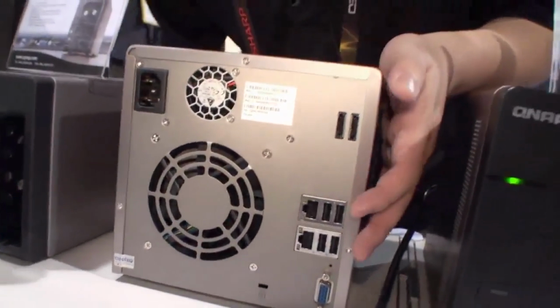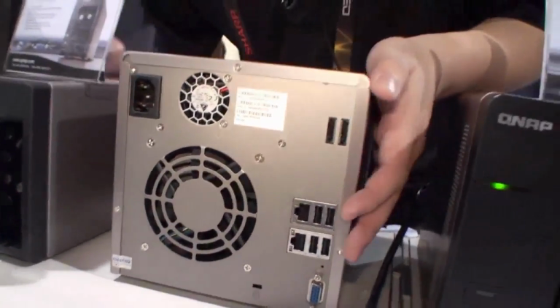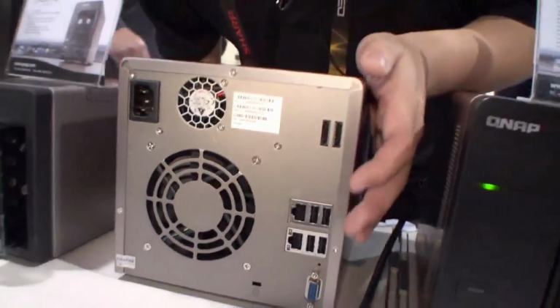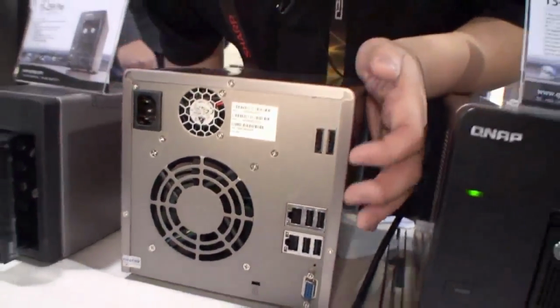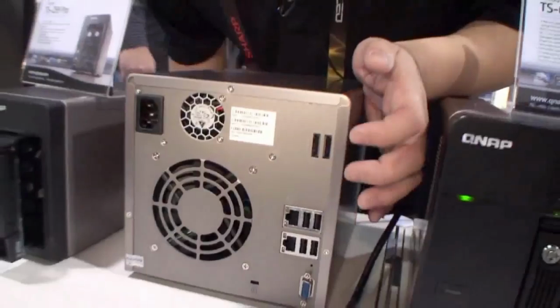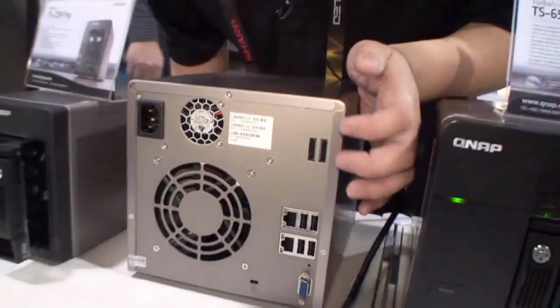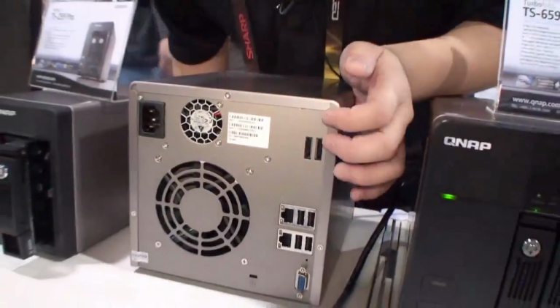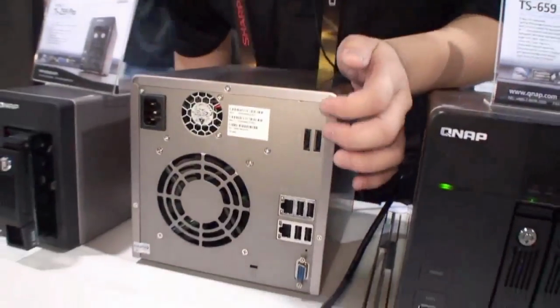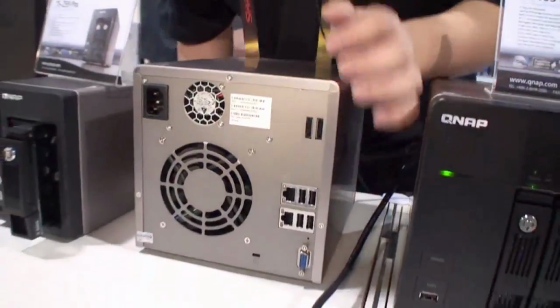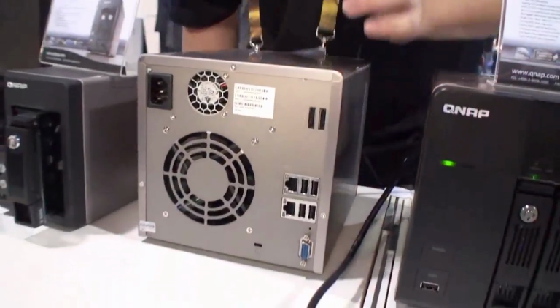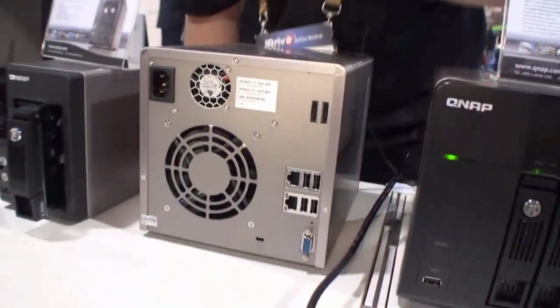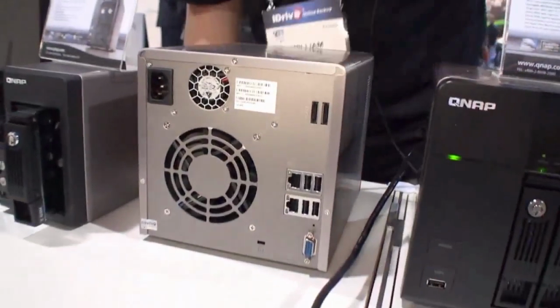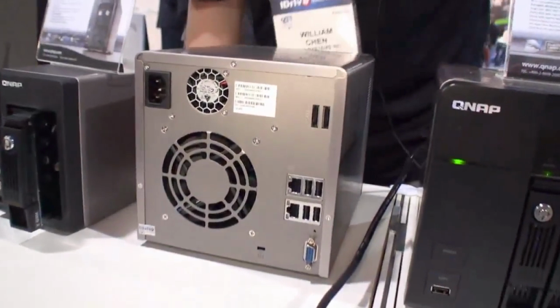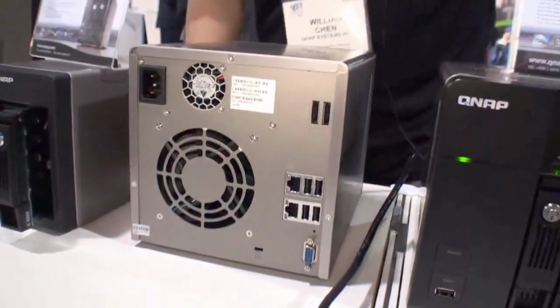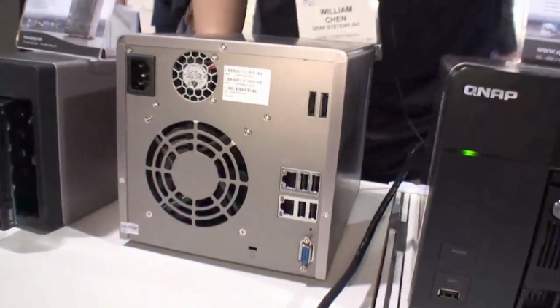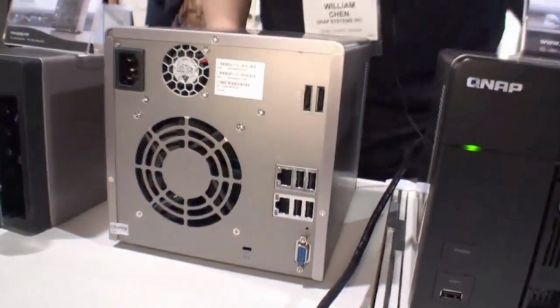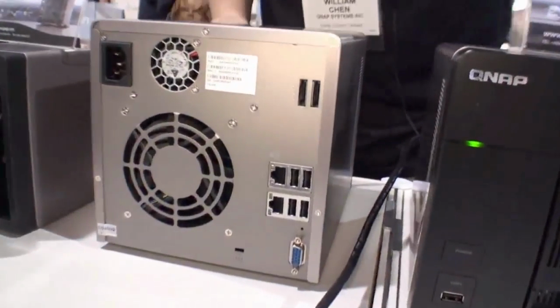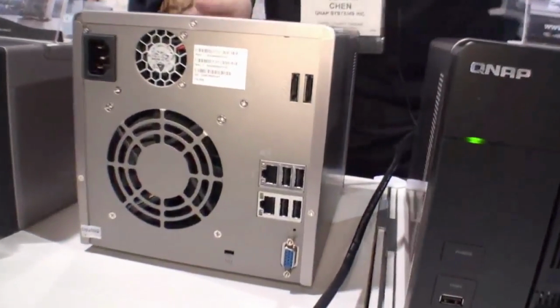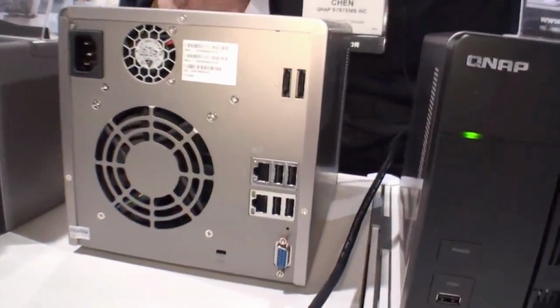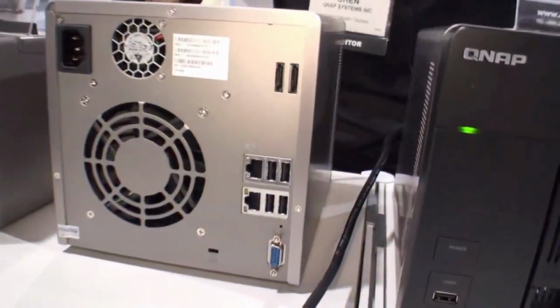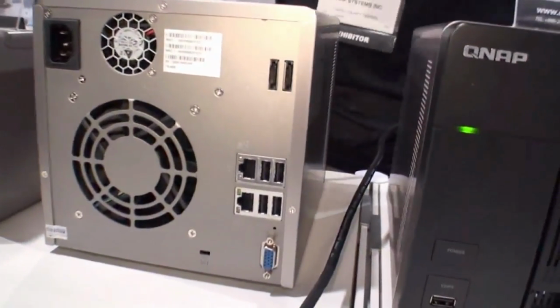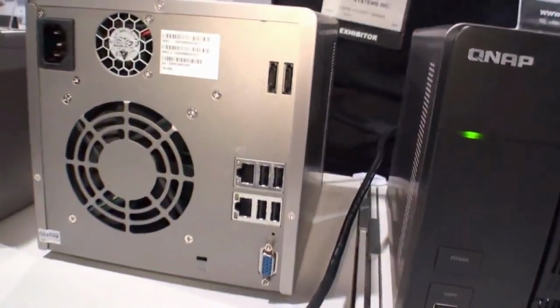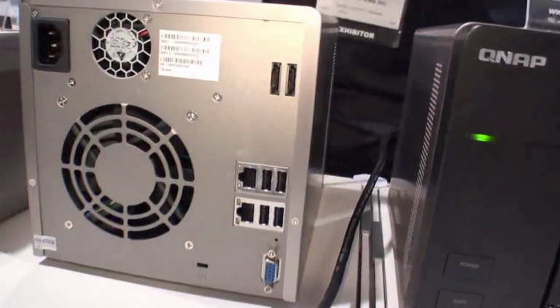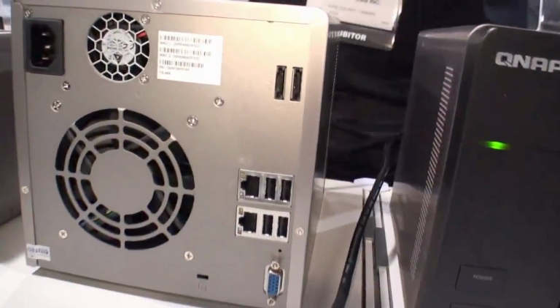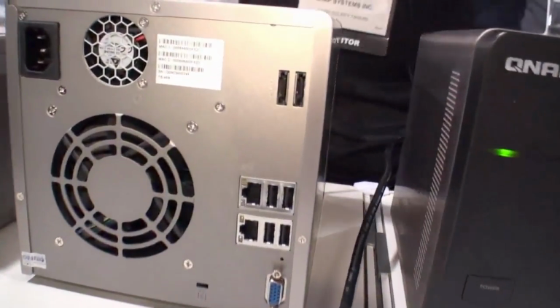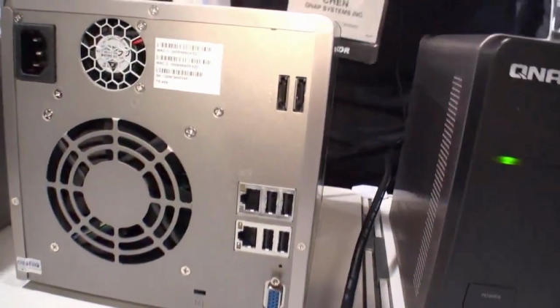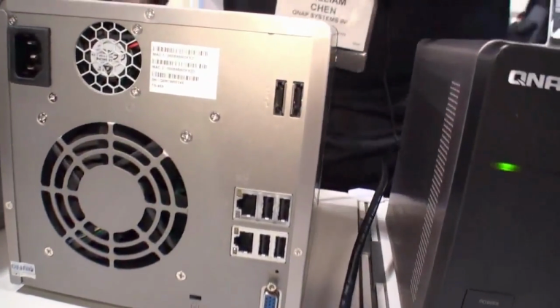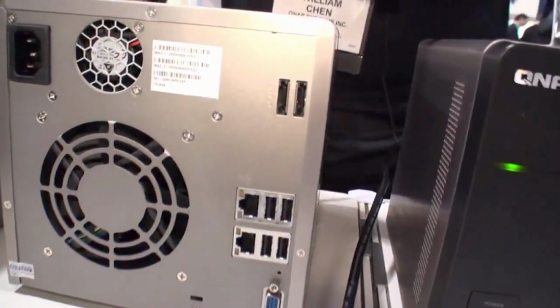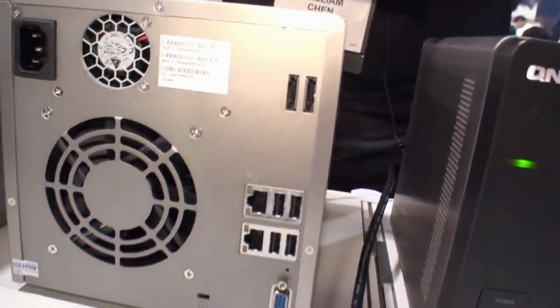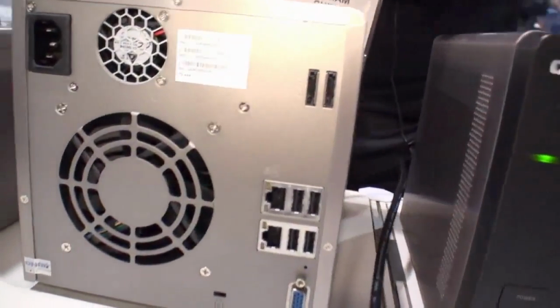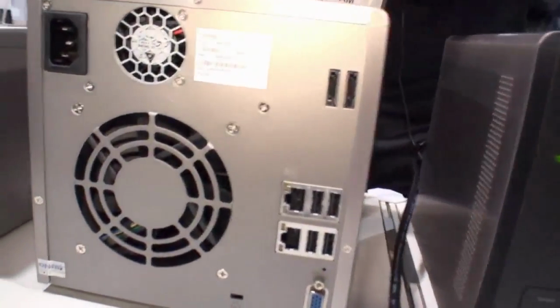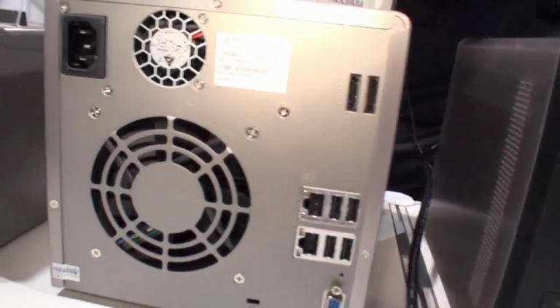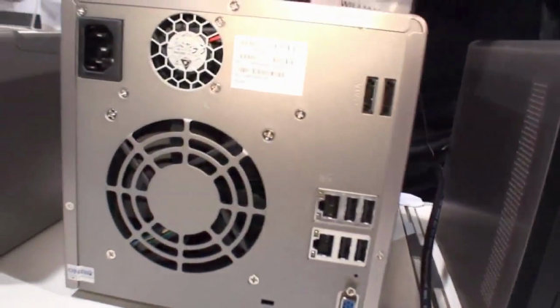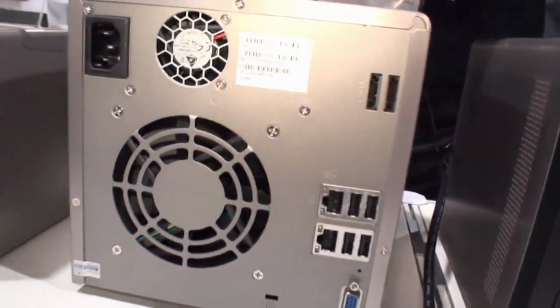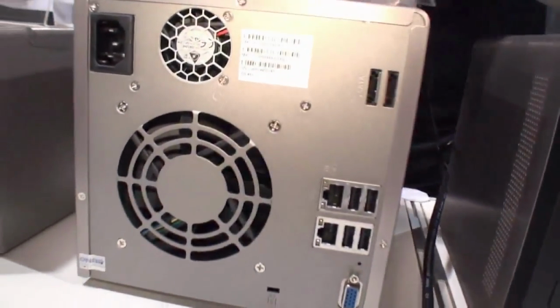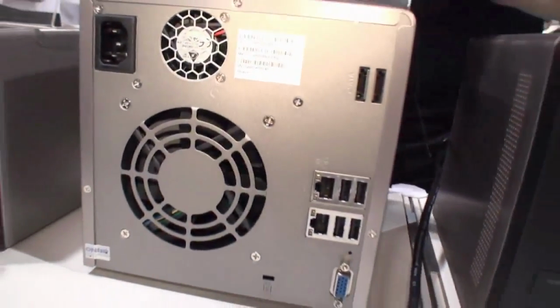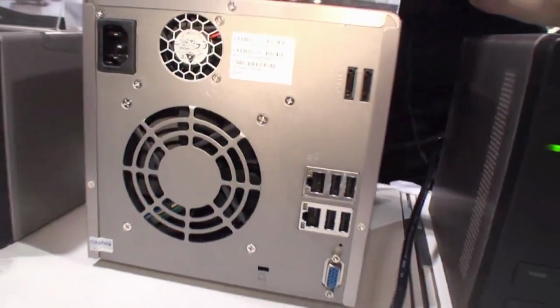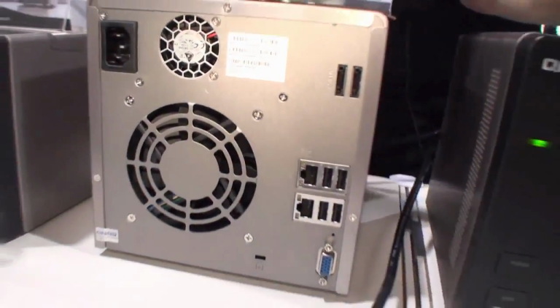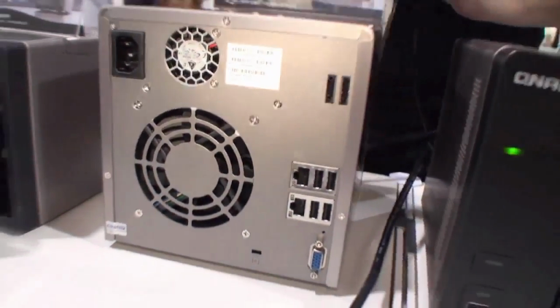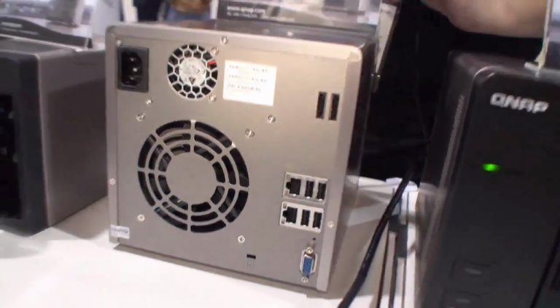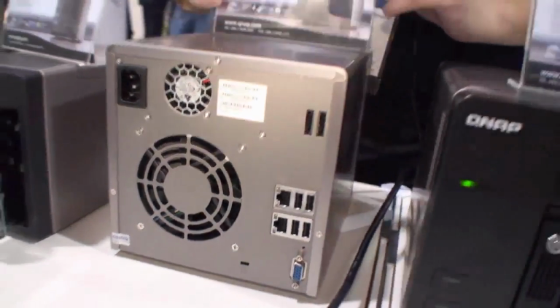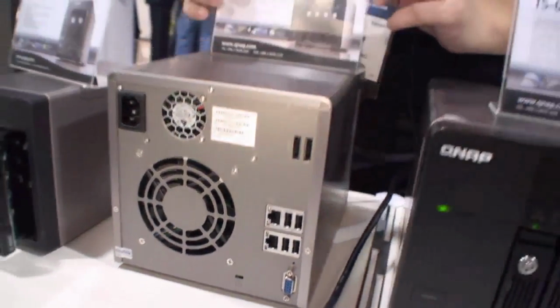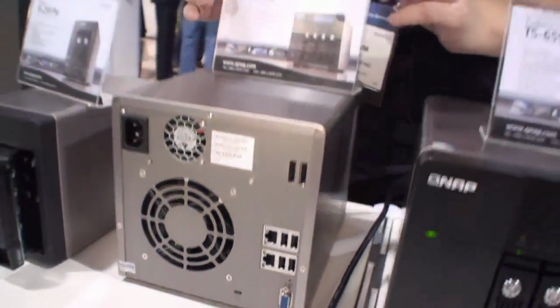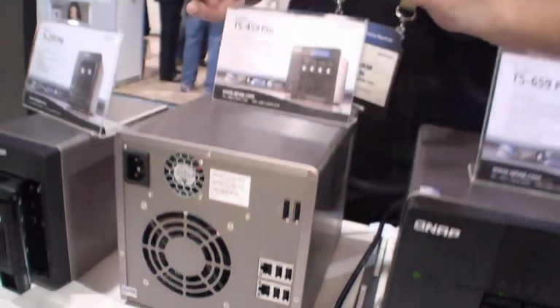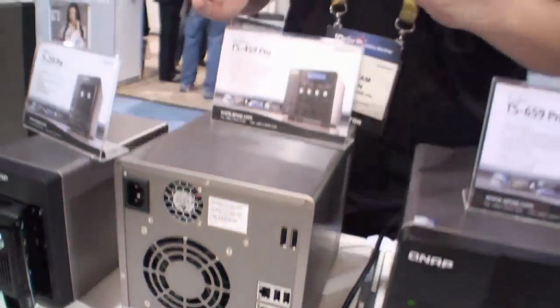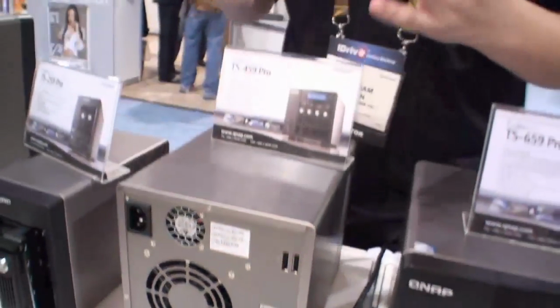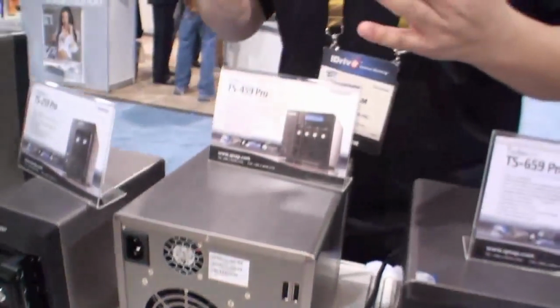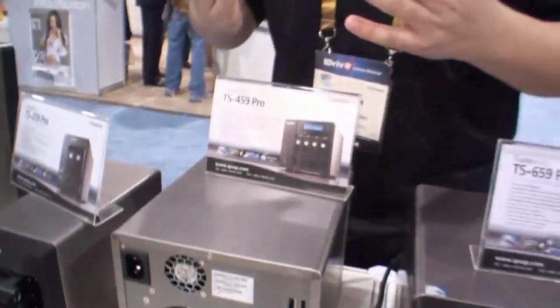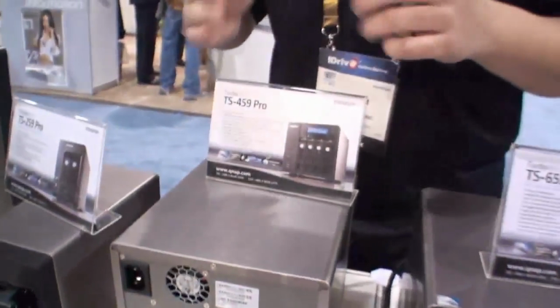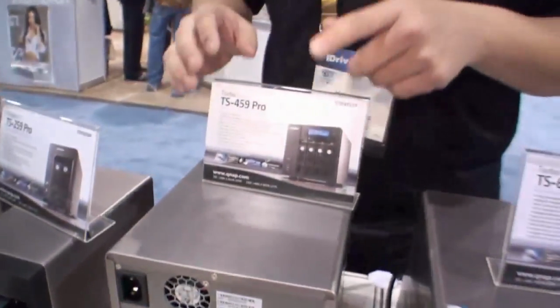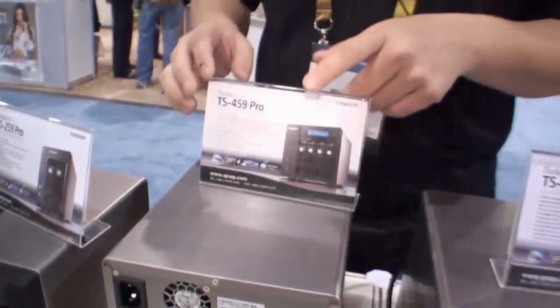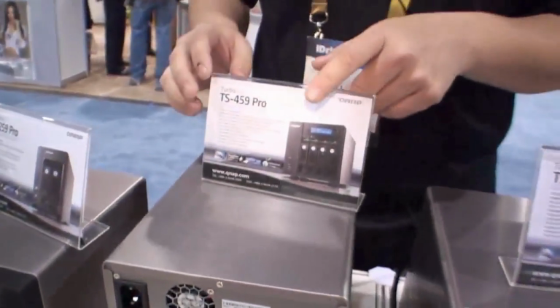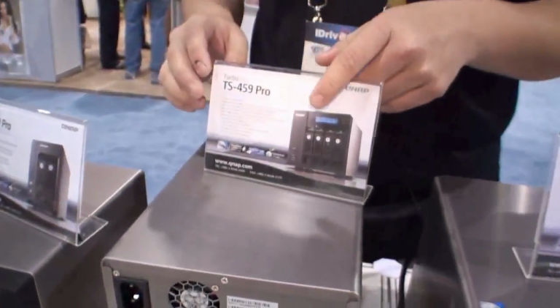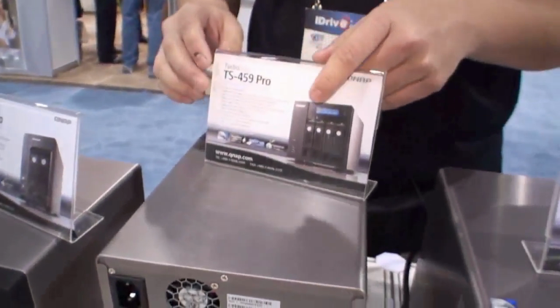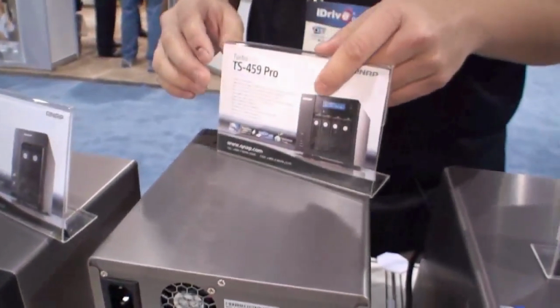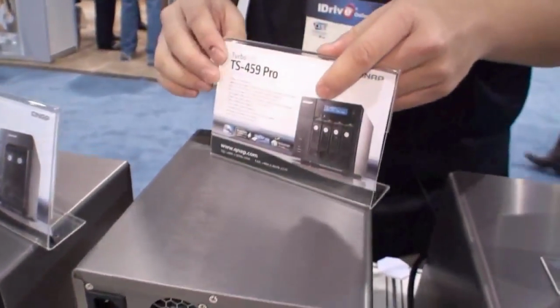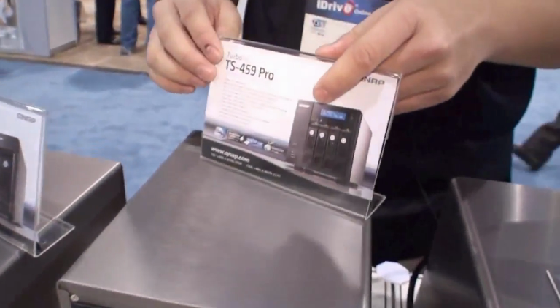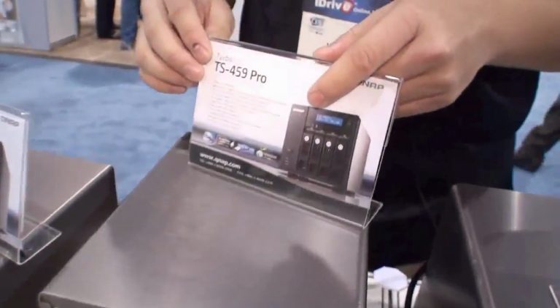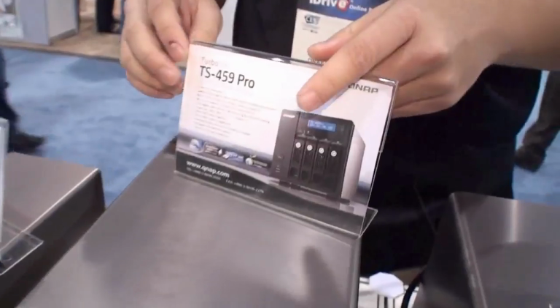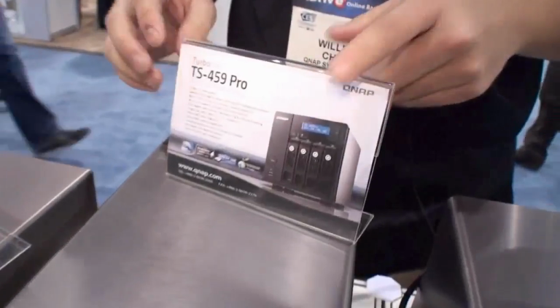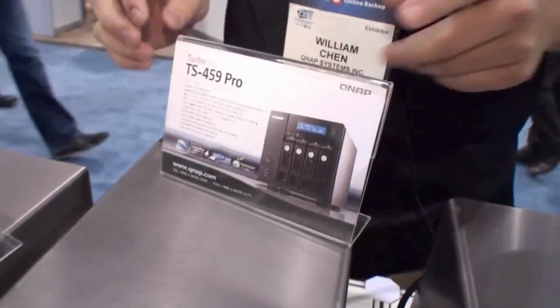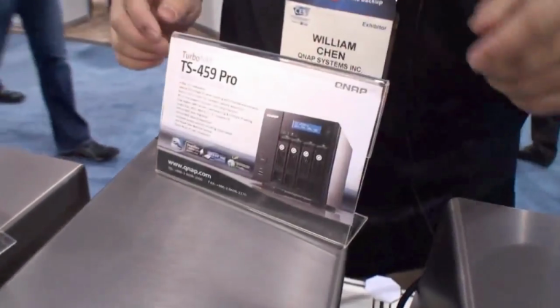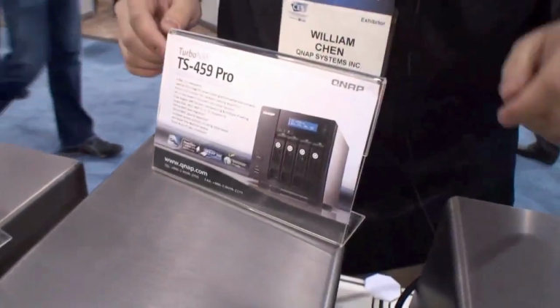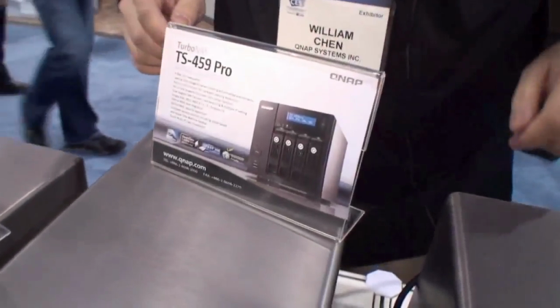We also have eSATA ports and USB ports for additional external expansion as needed.